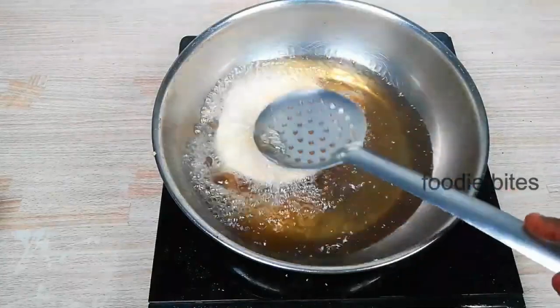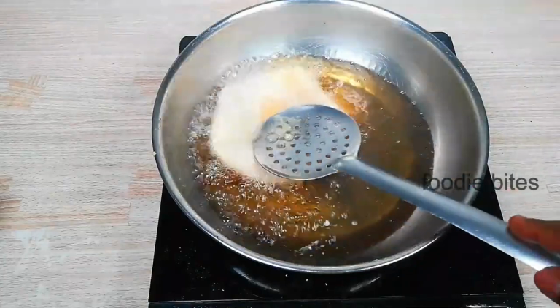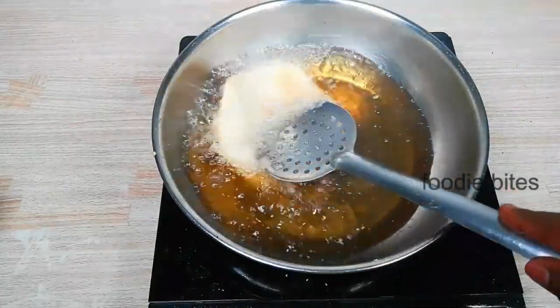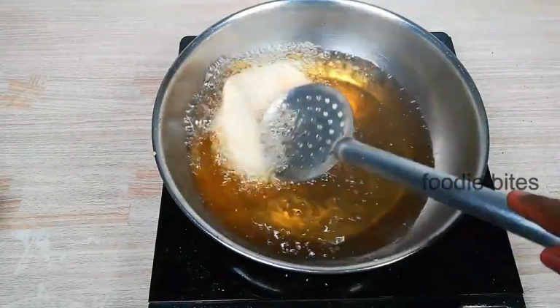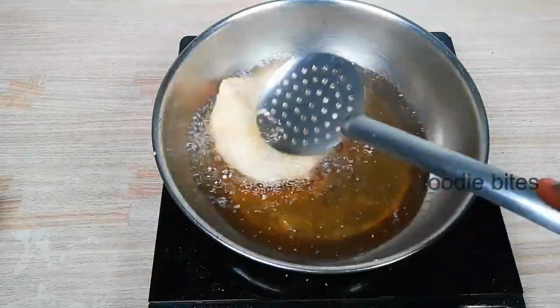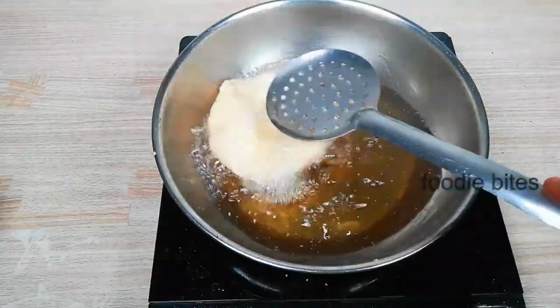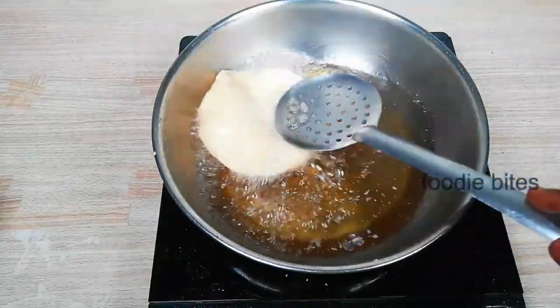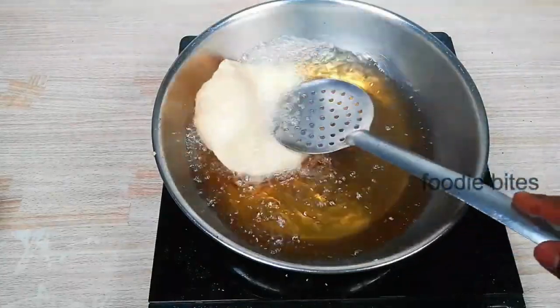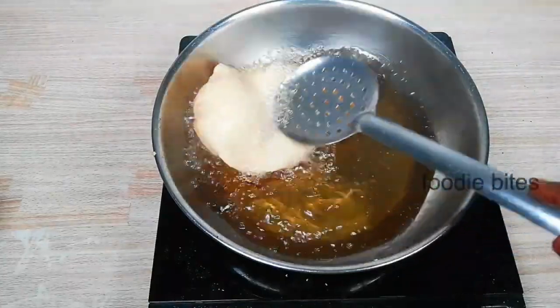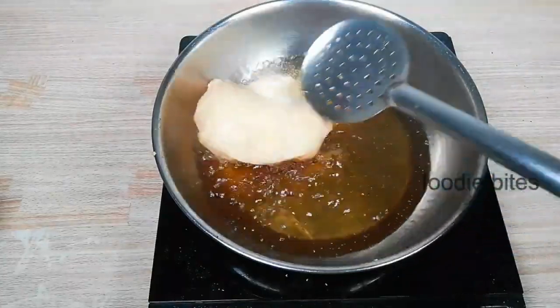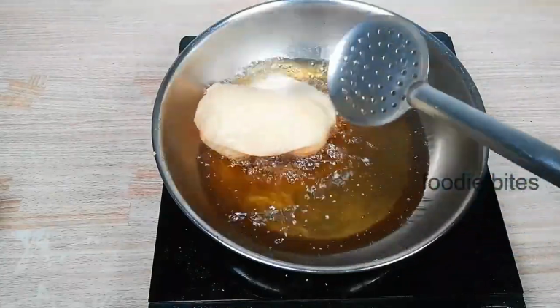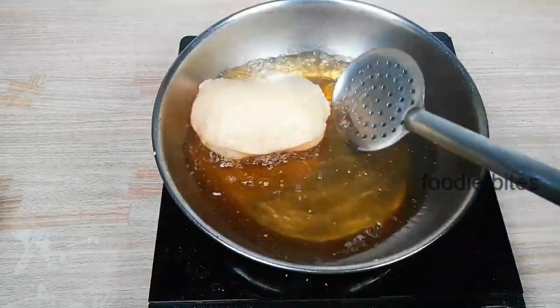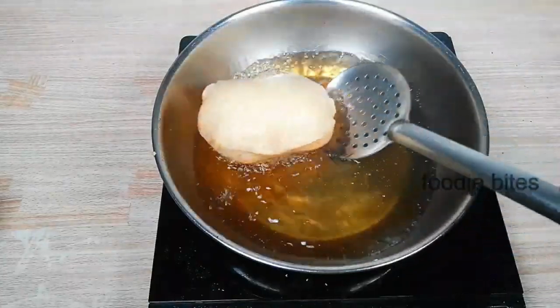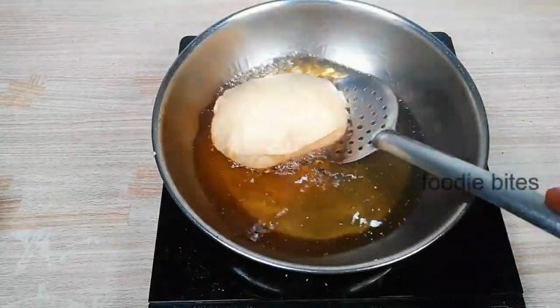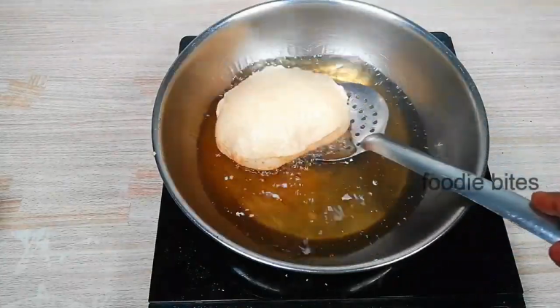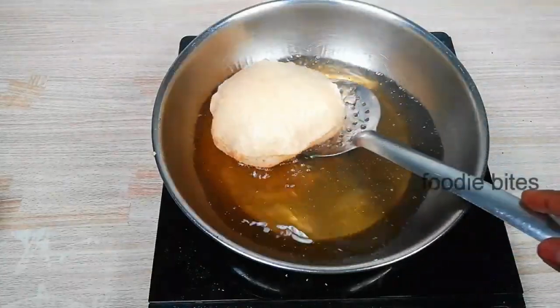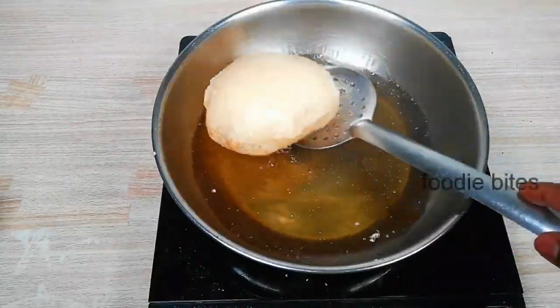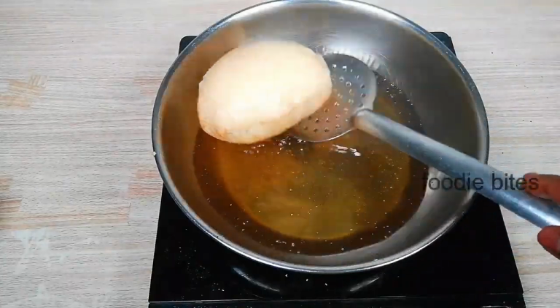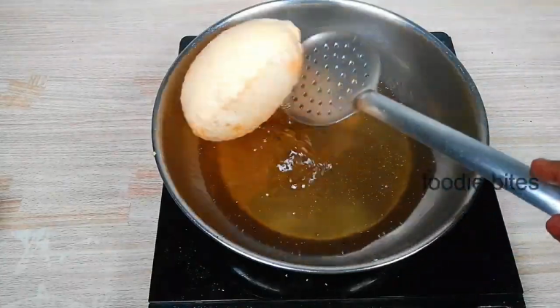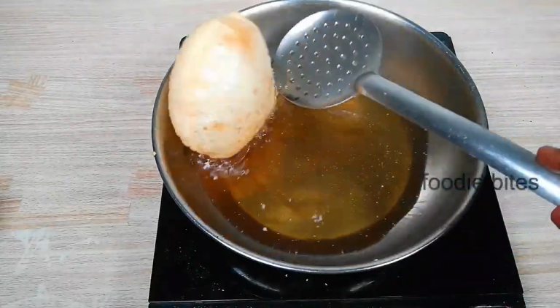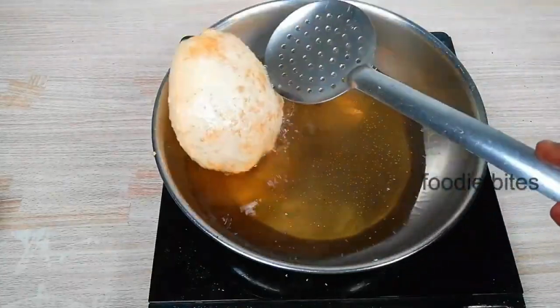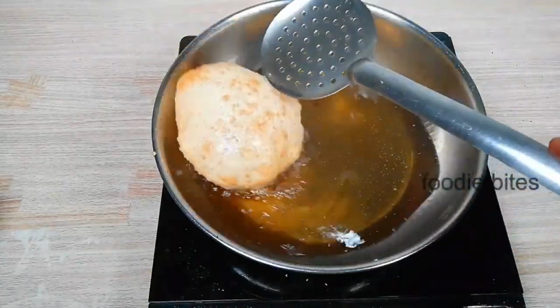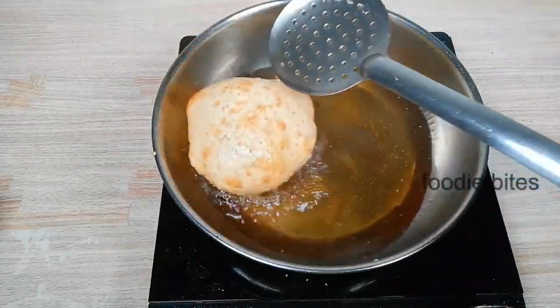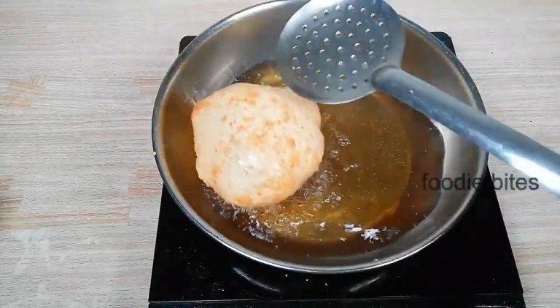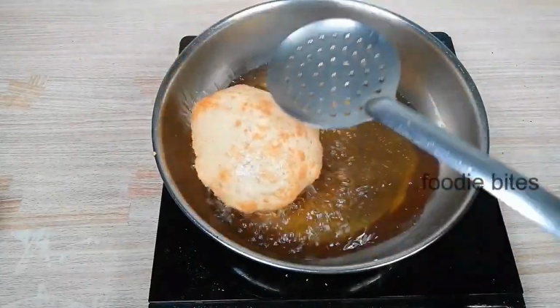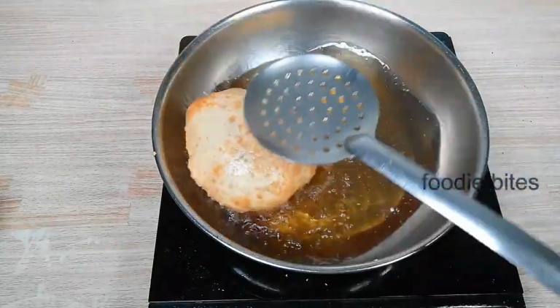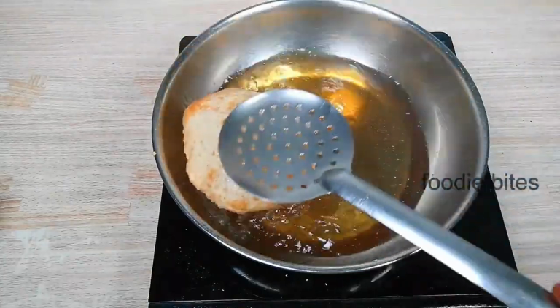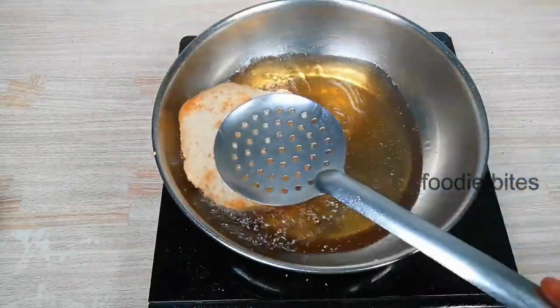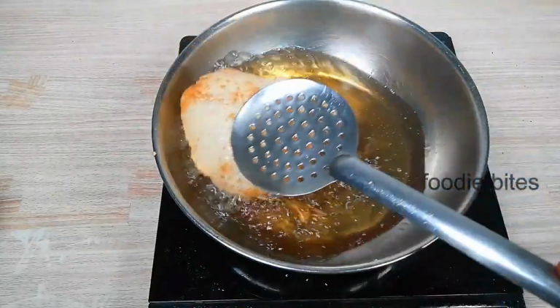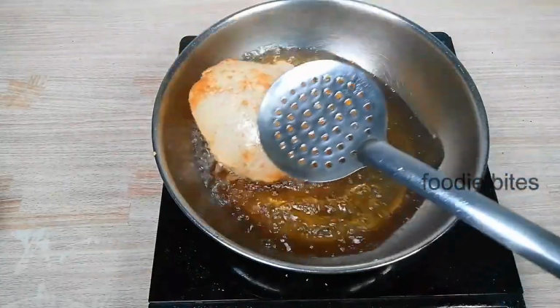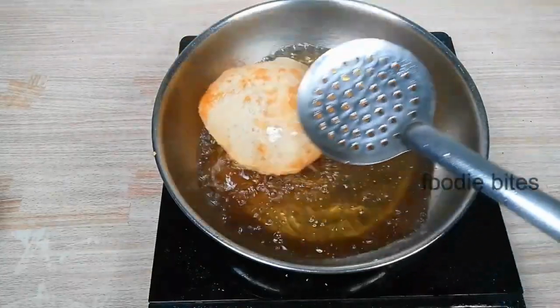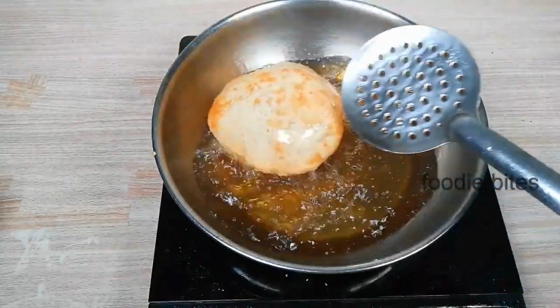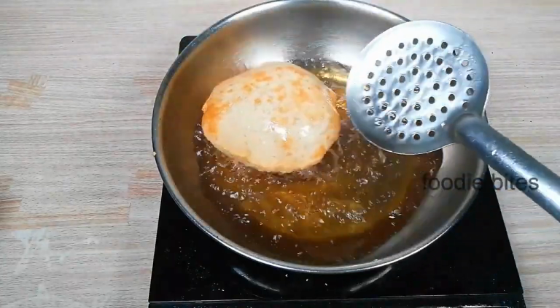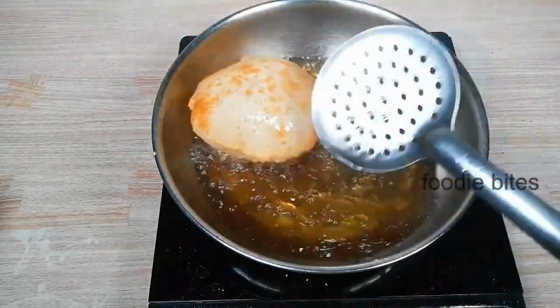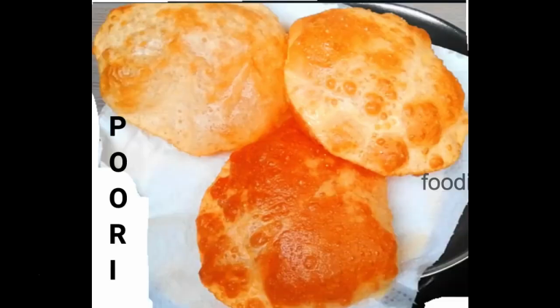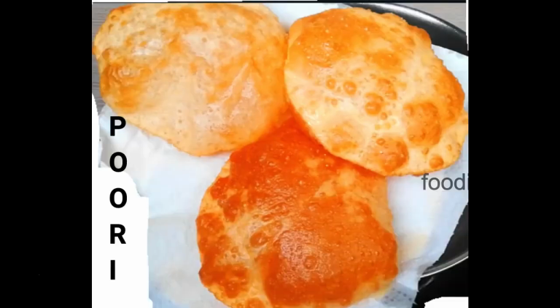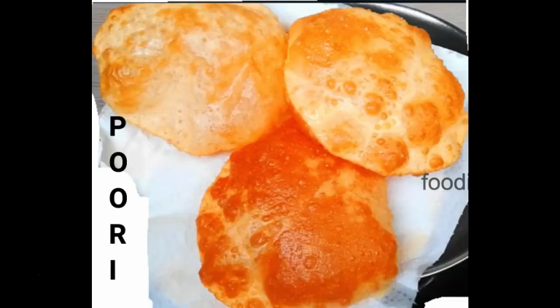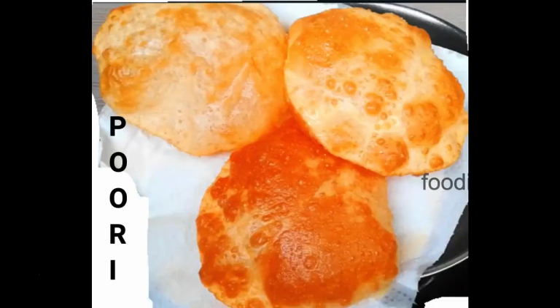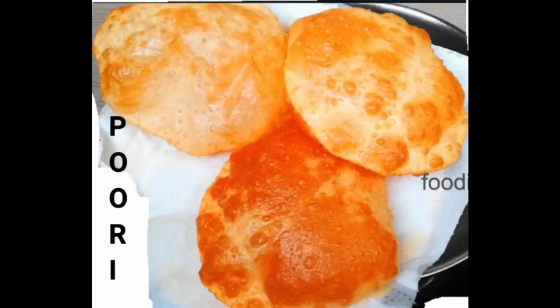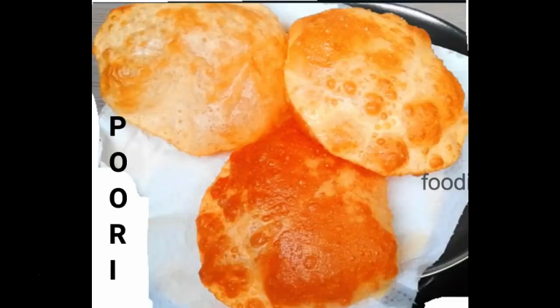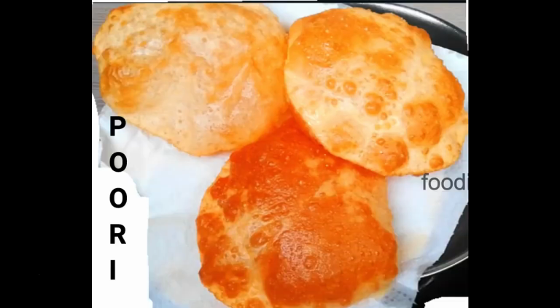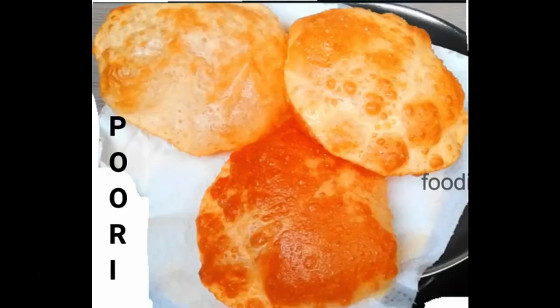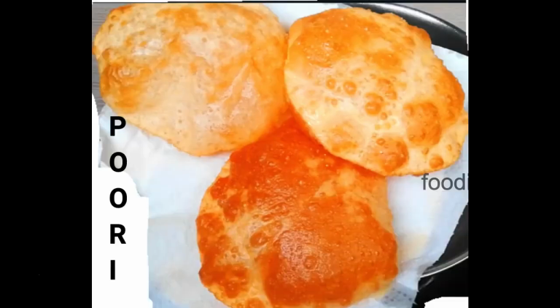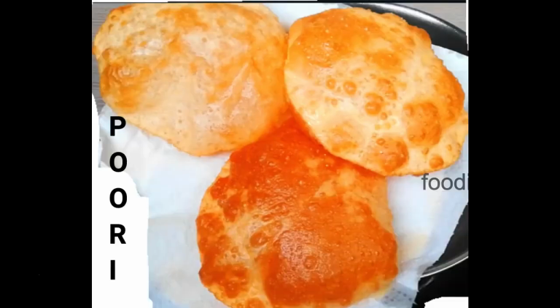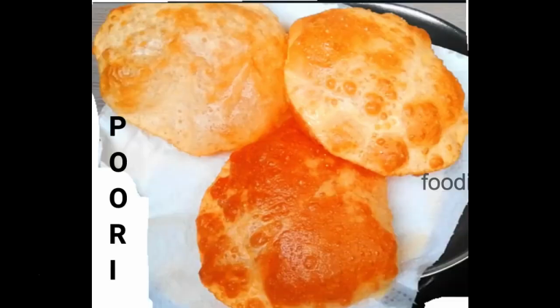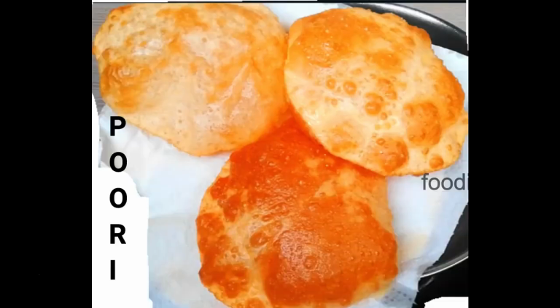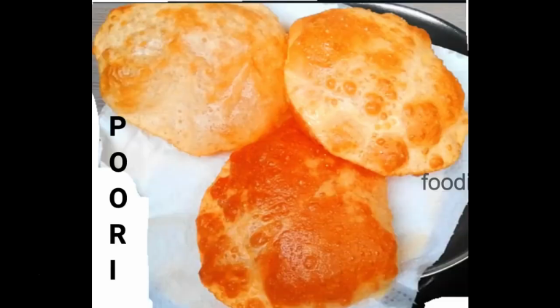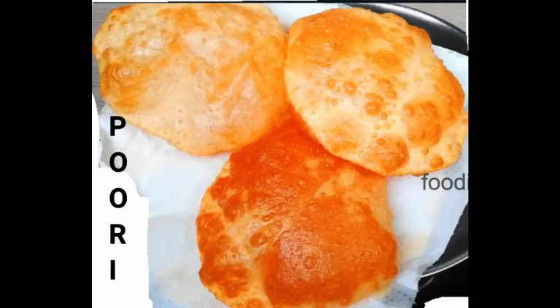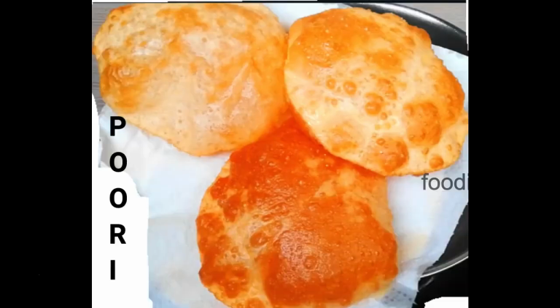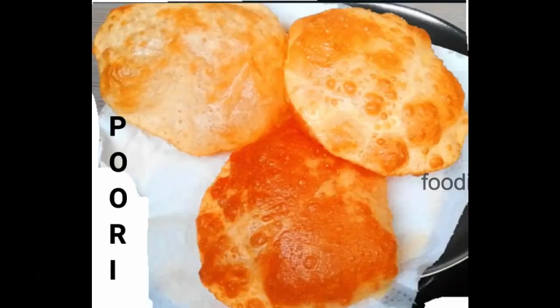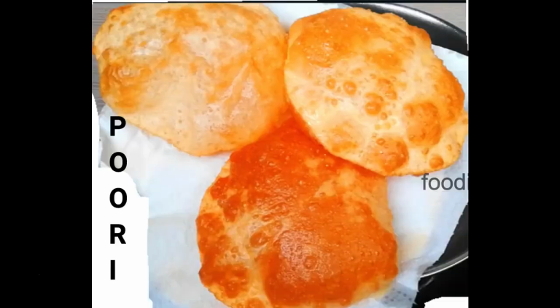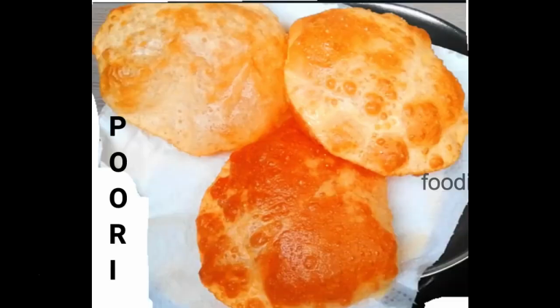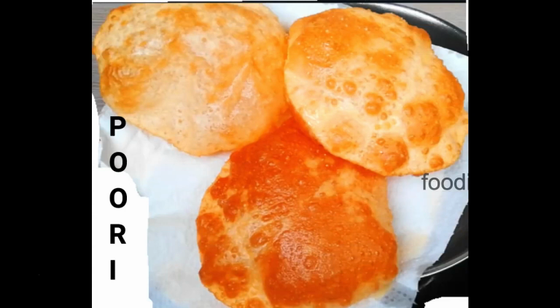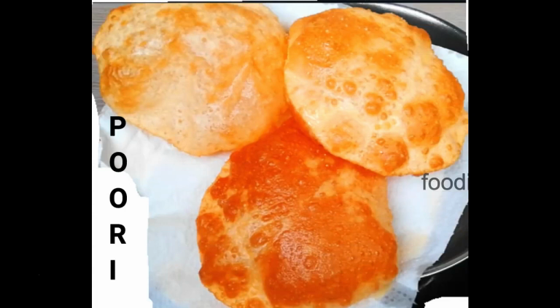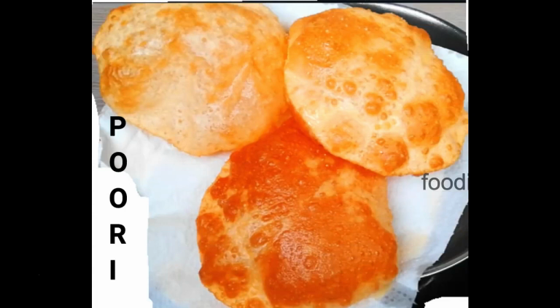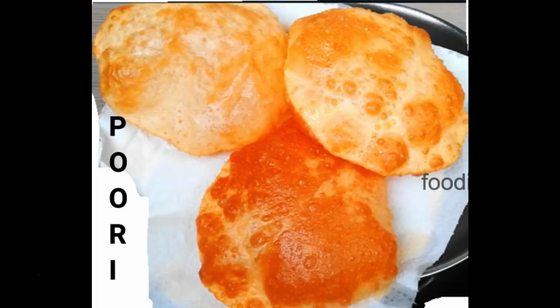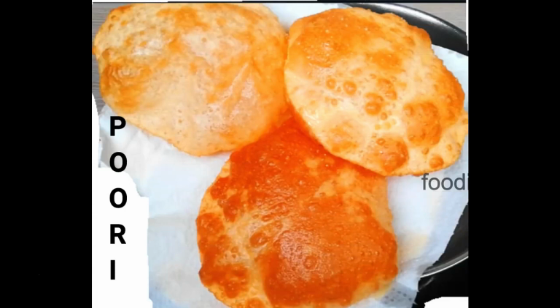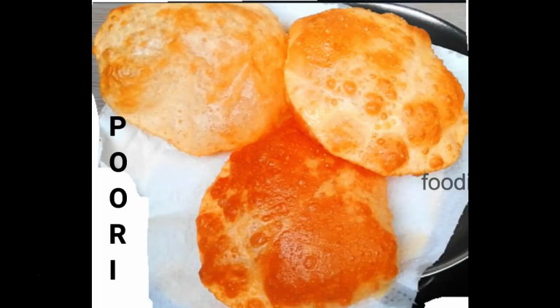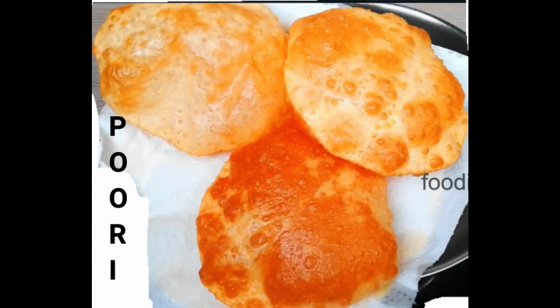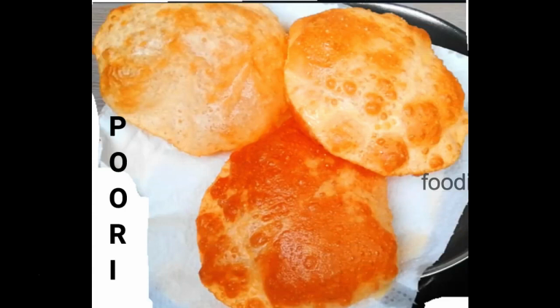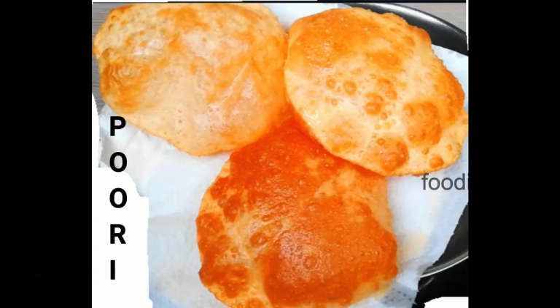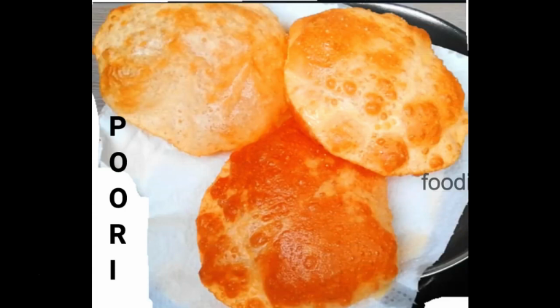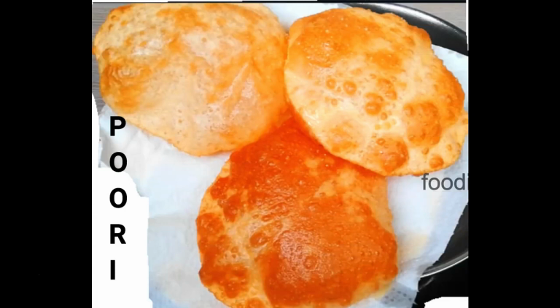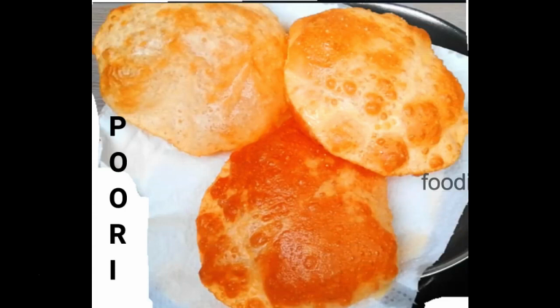Hi Foodies! Welcome to Foodie Bites! Puffy Puri's — watch how to make them!